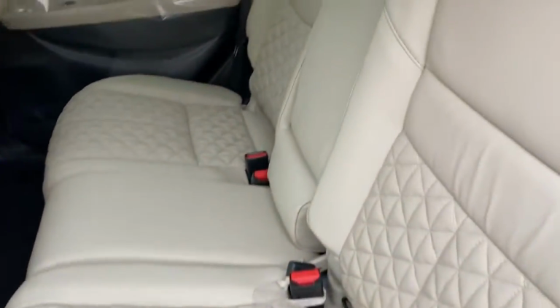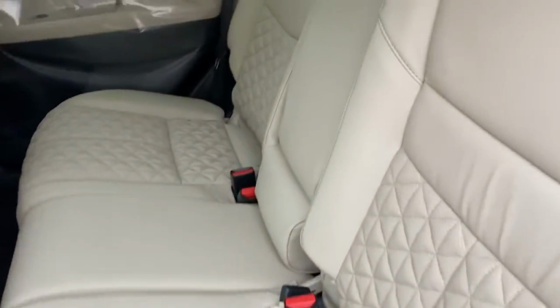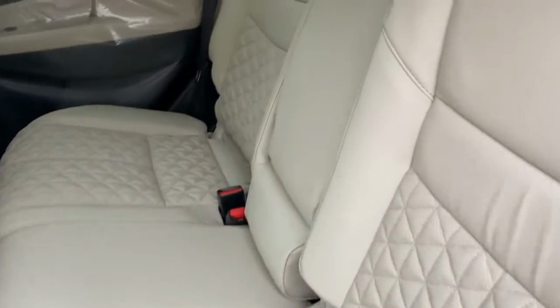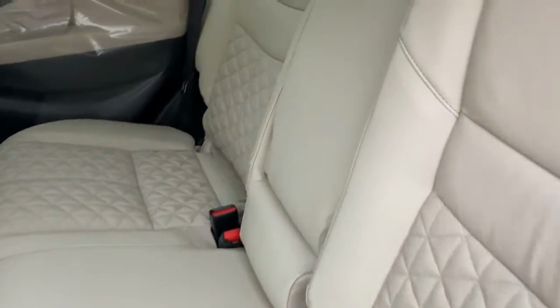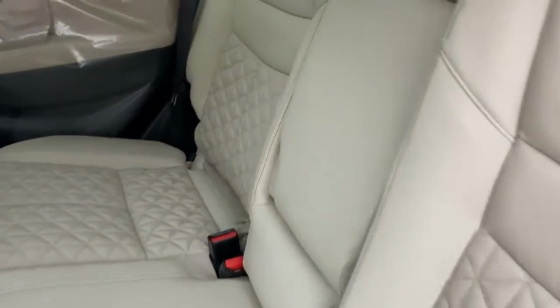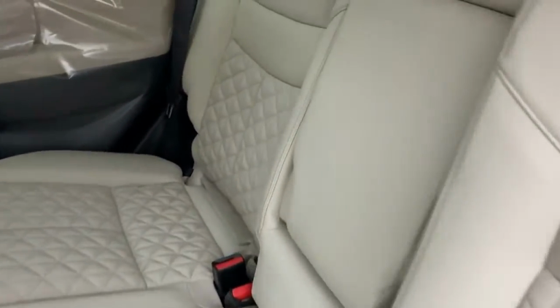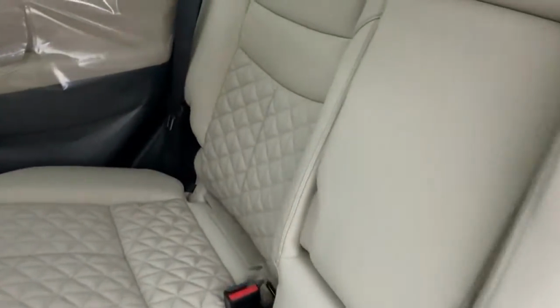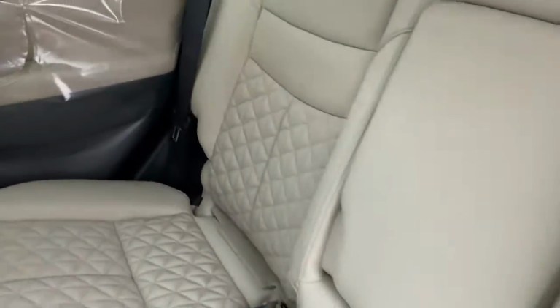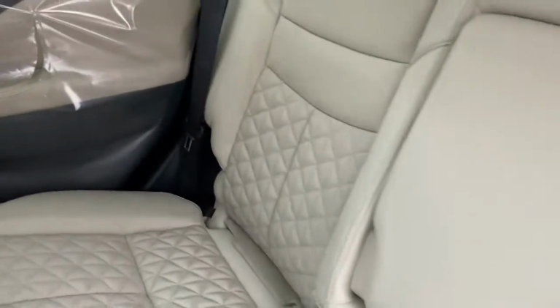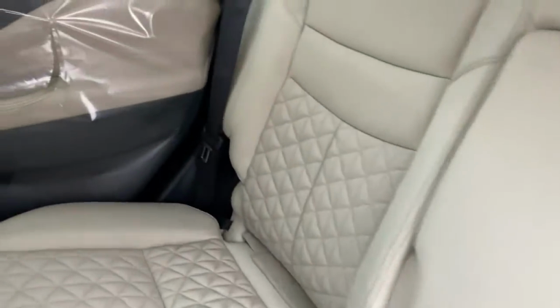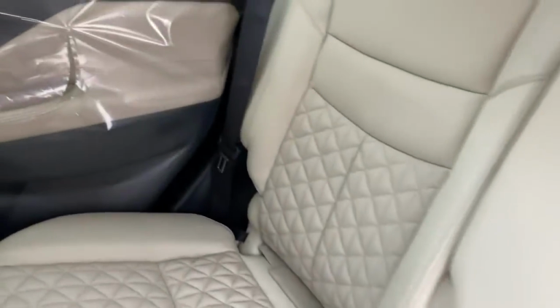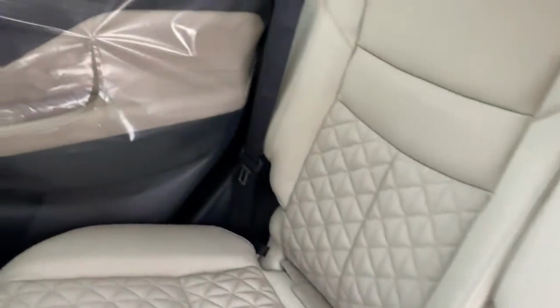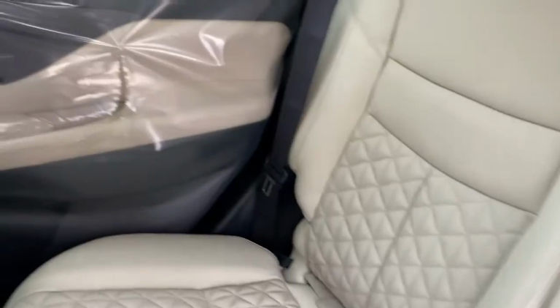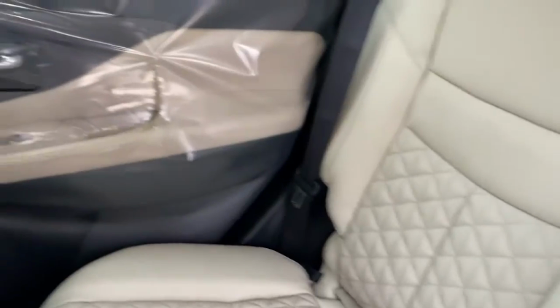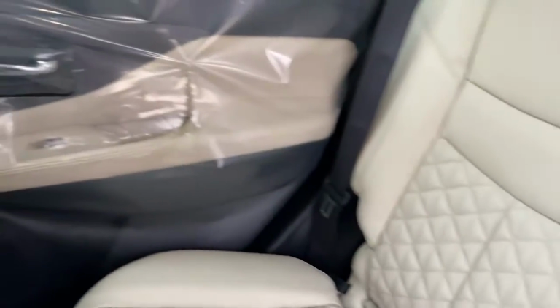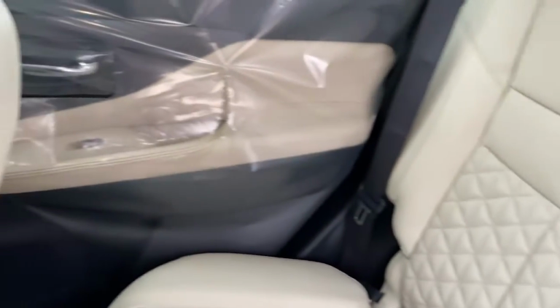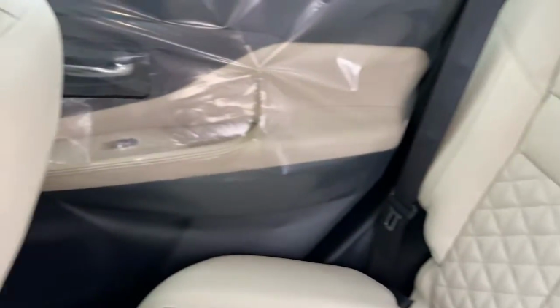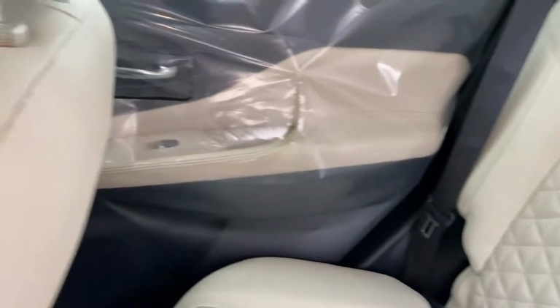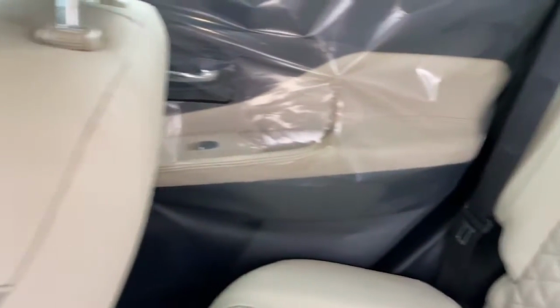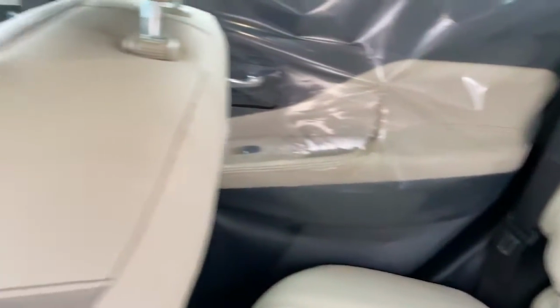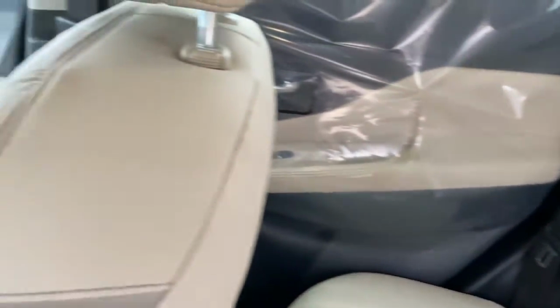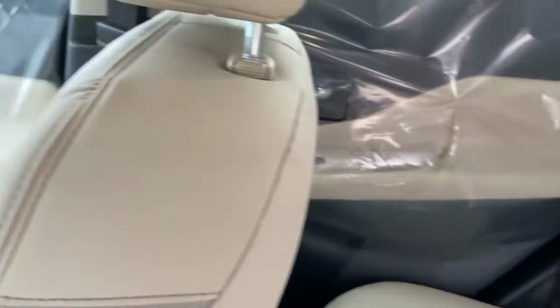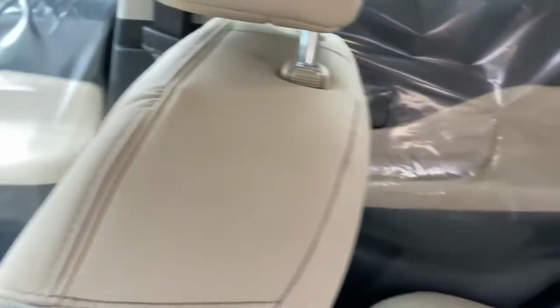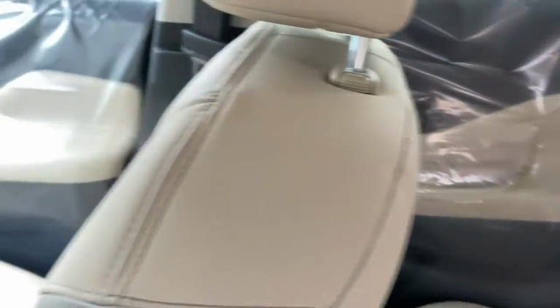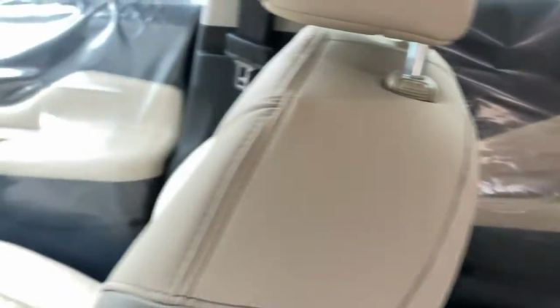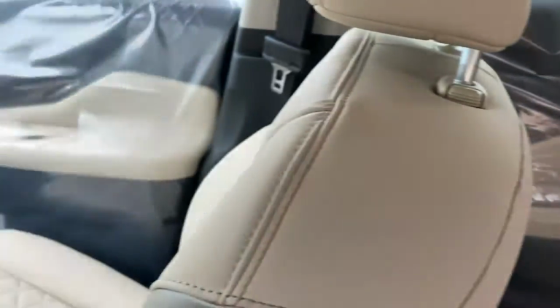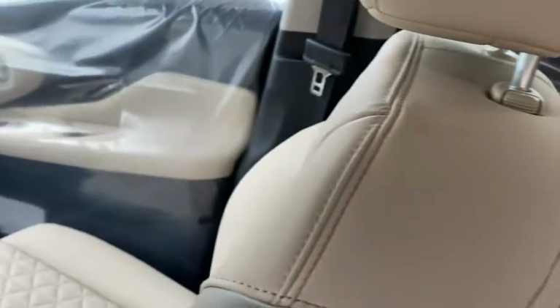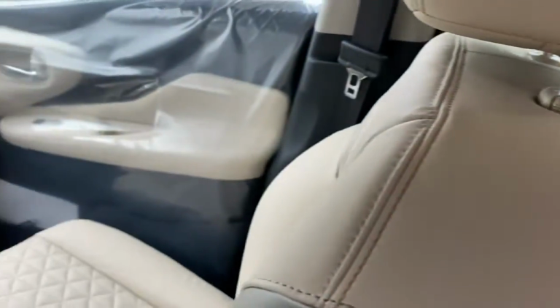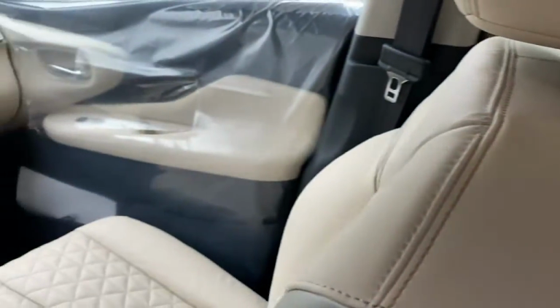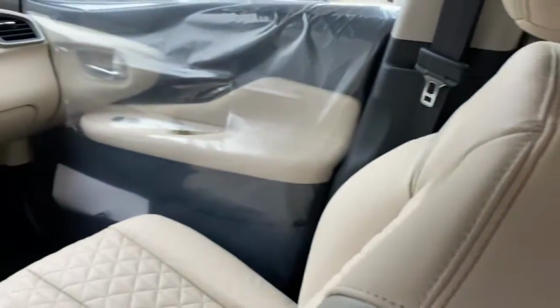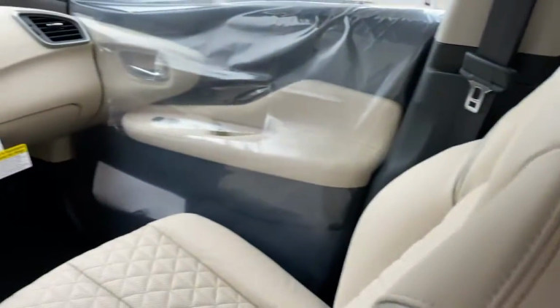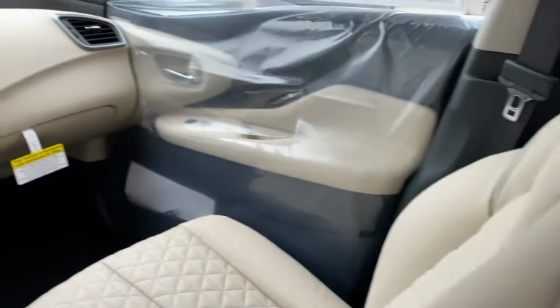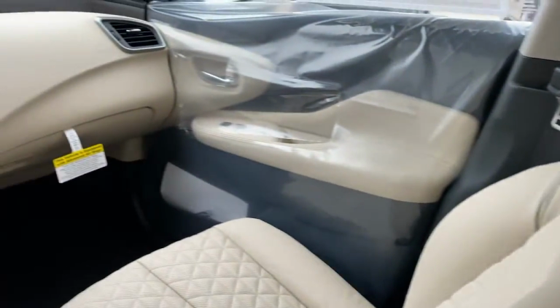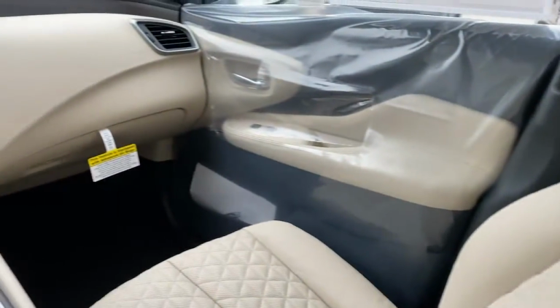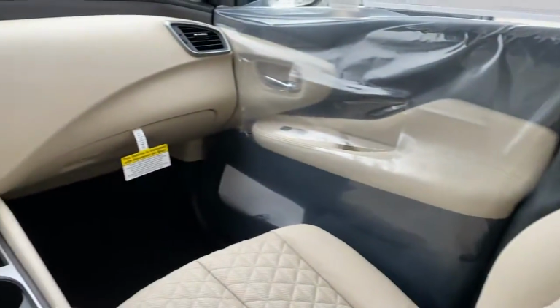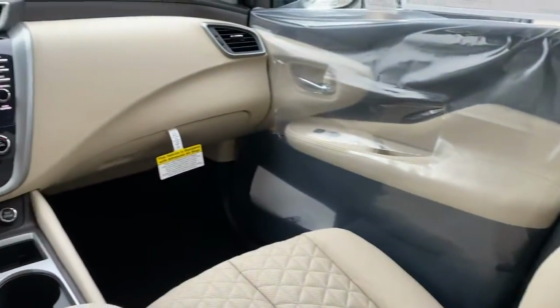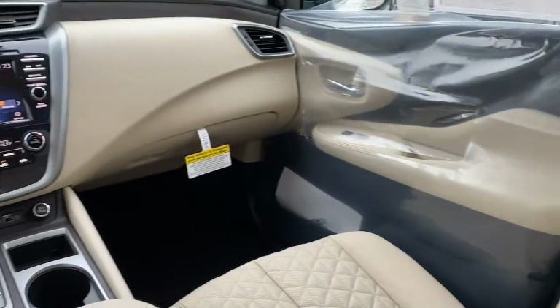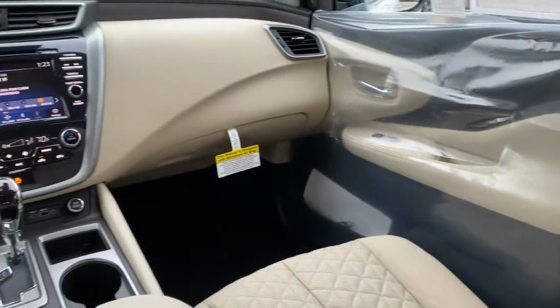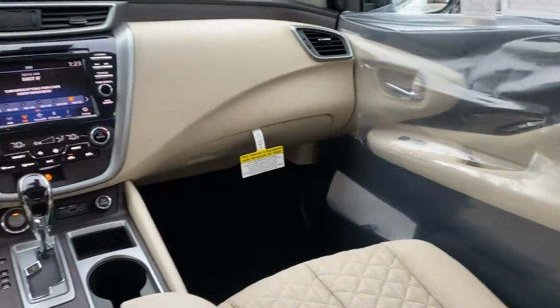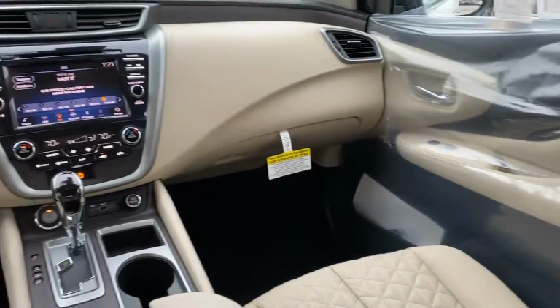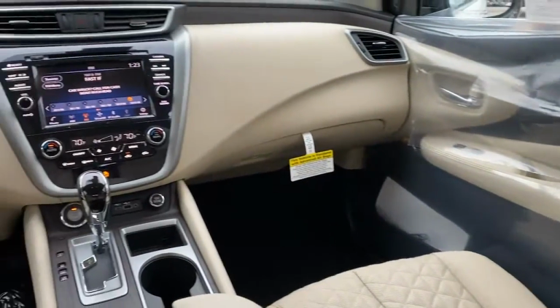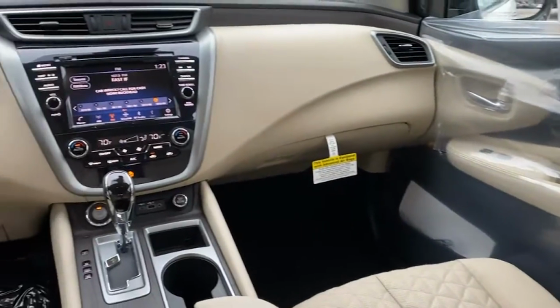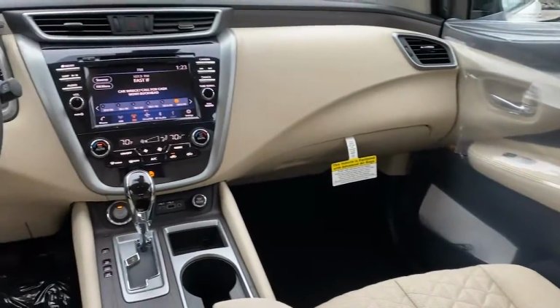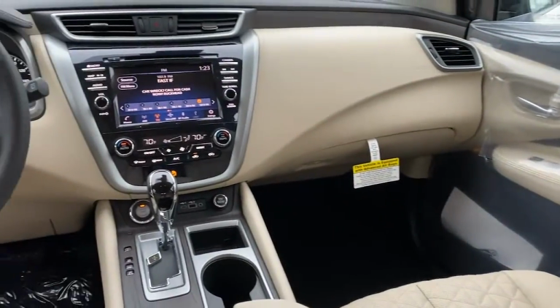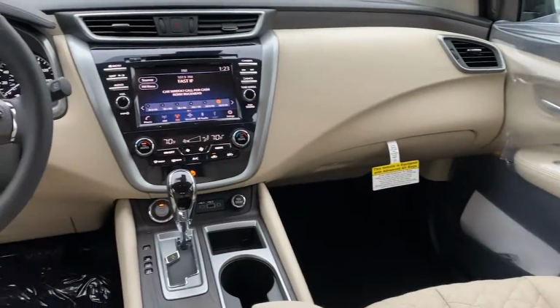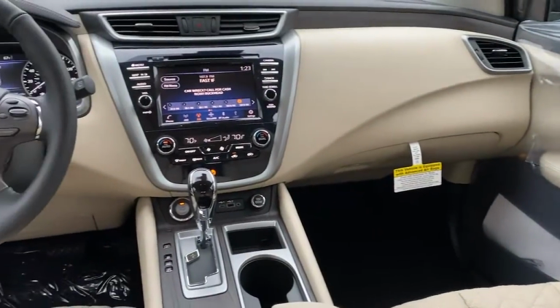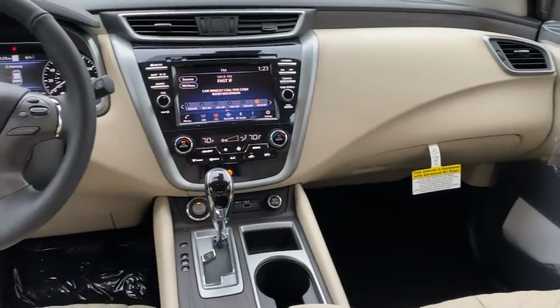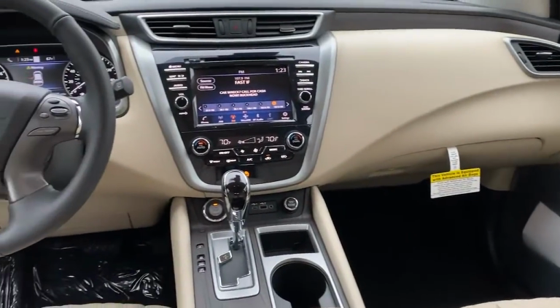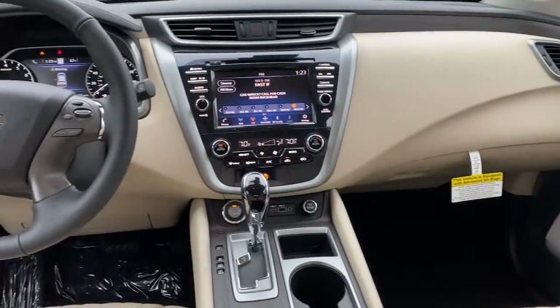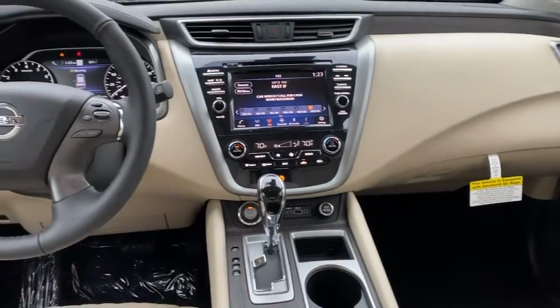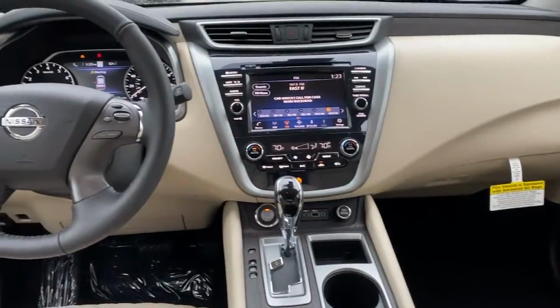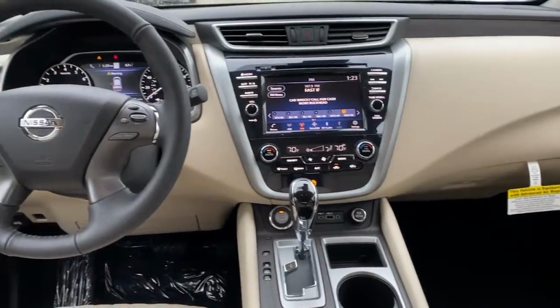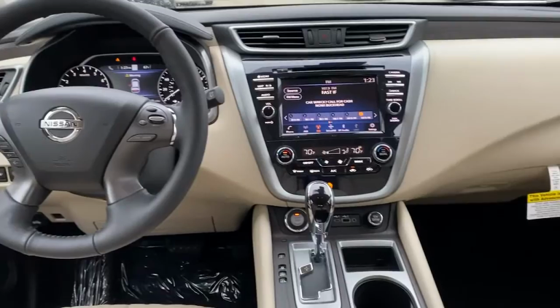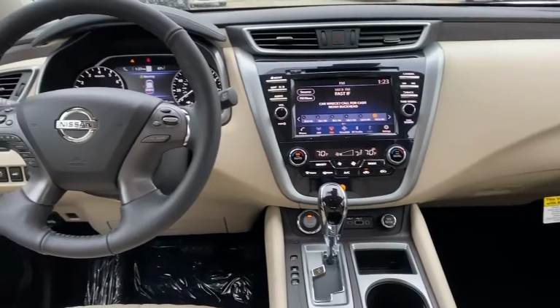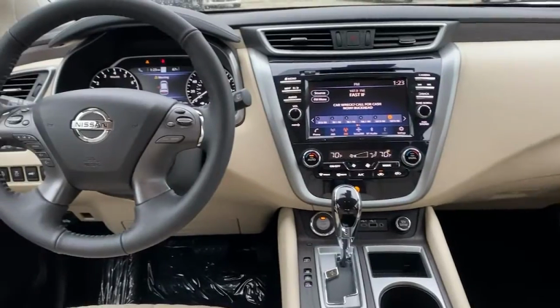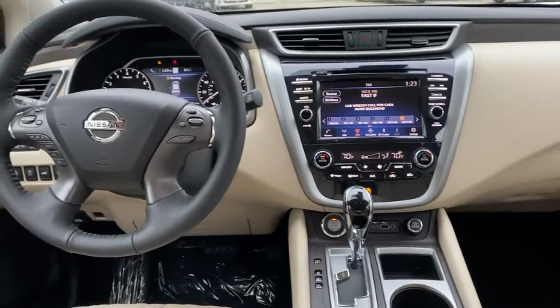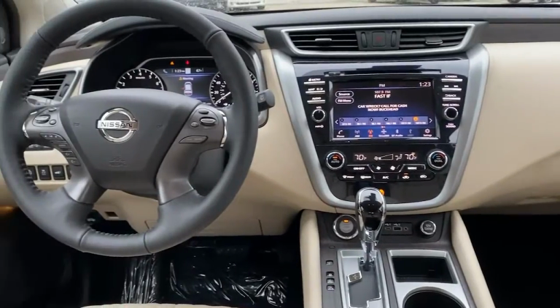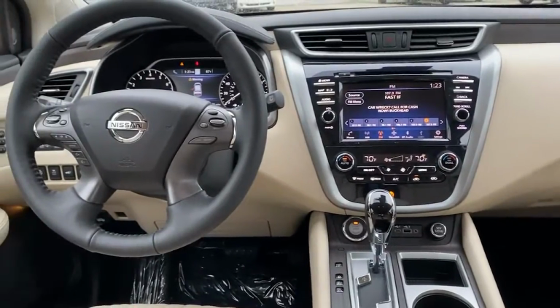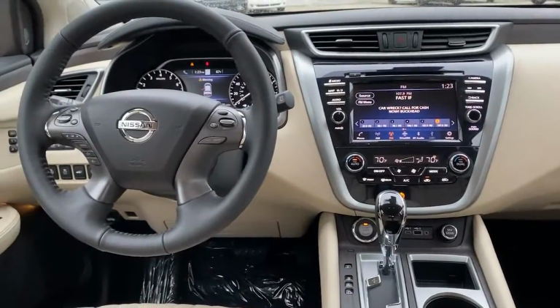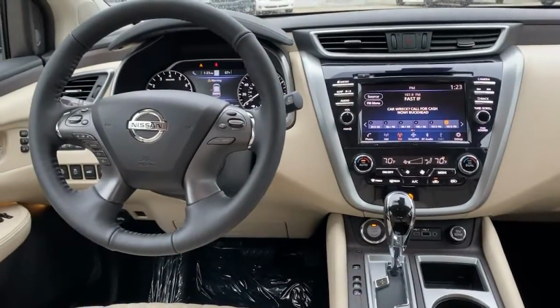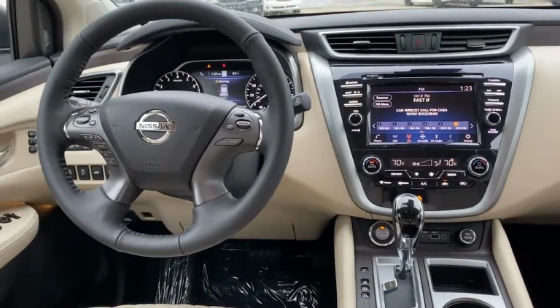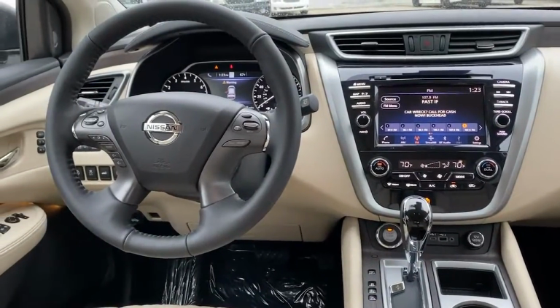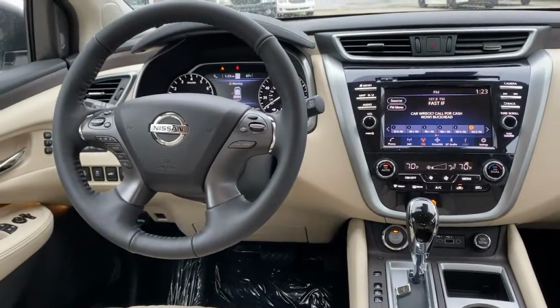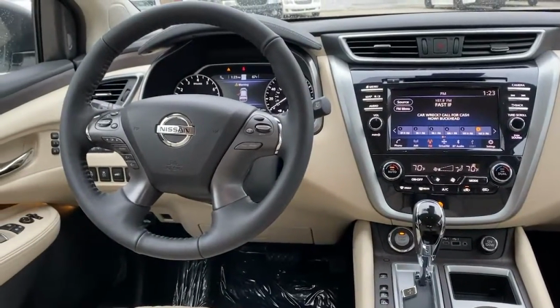Don't miss out on the upscale features this stylish Murano has to offer. Our team will give you an outstanding test drive experience. Stop in today.